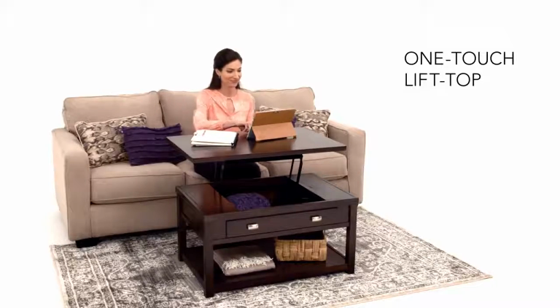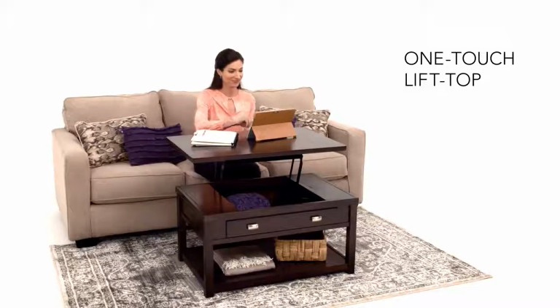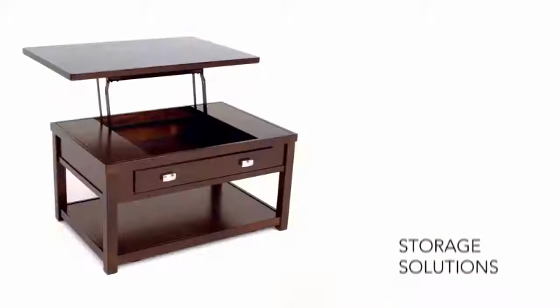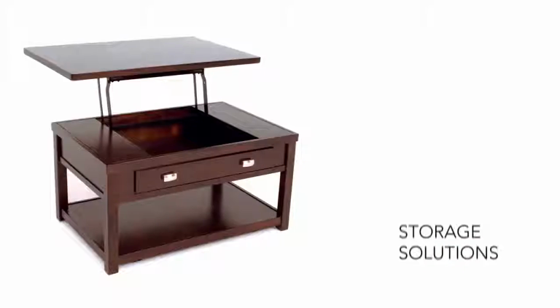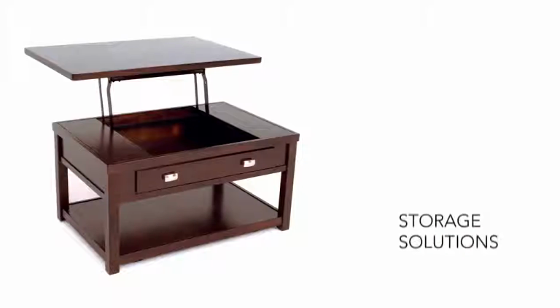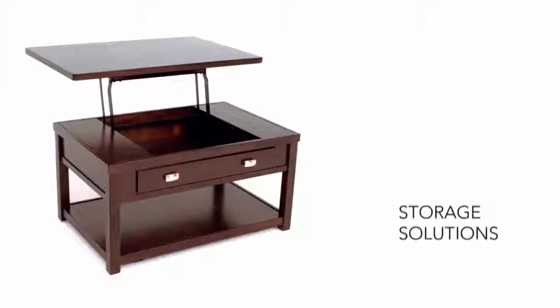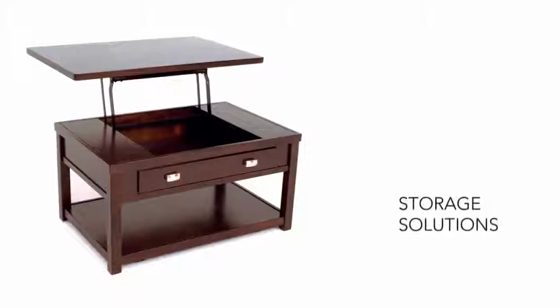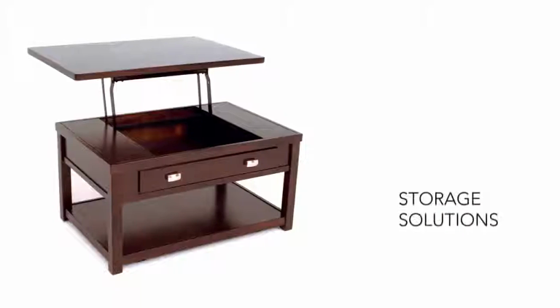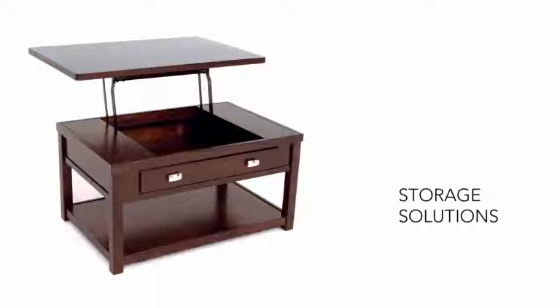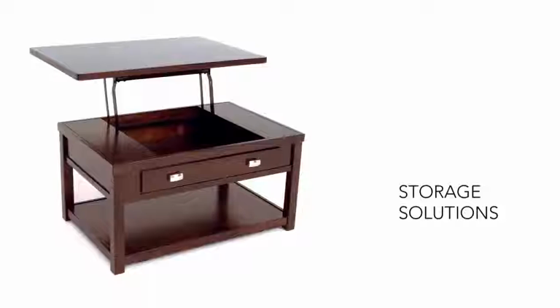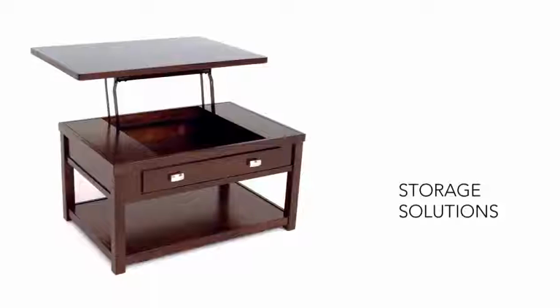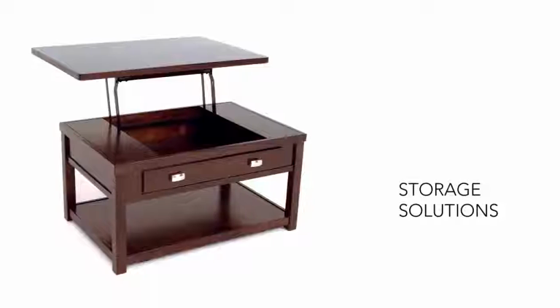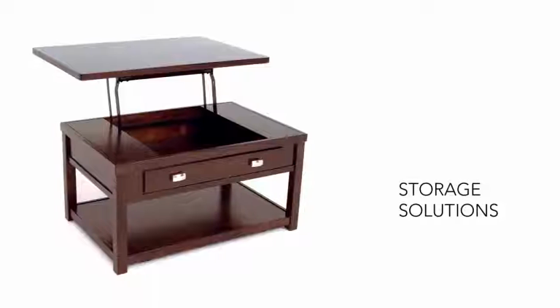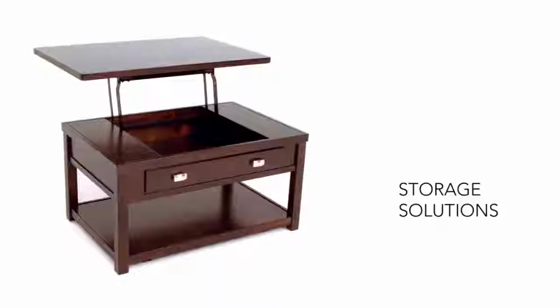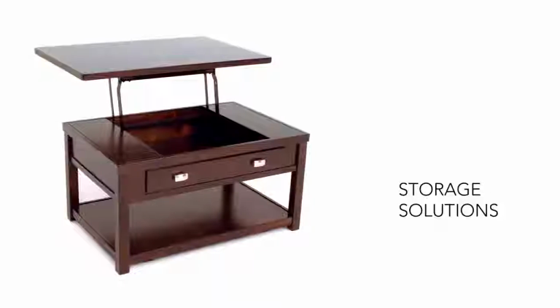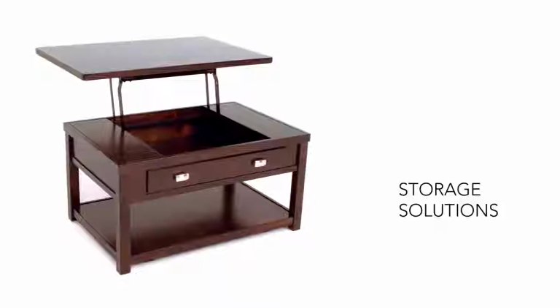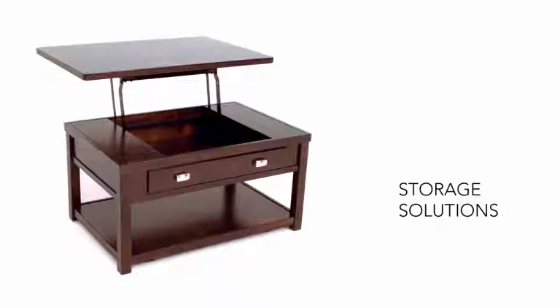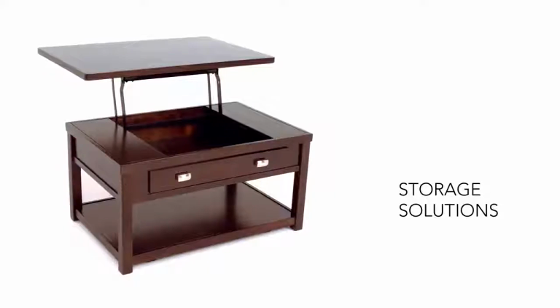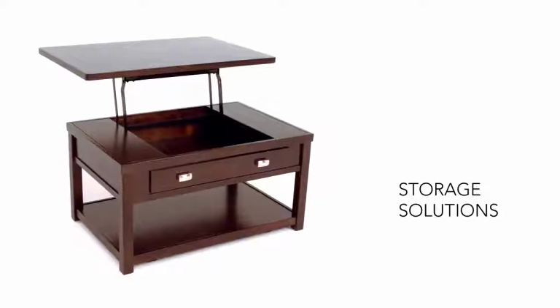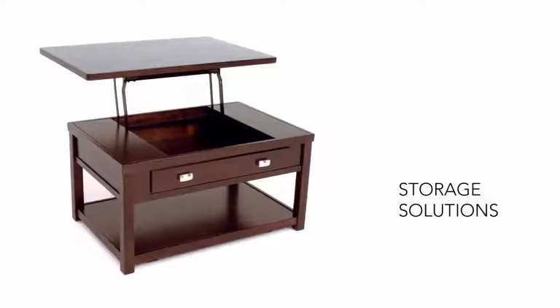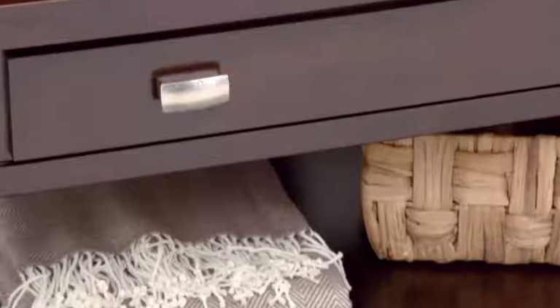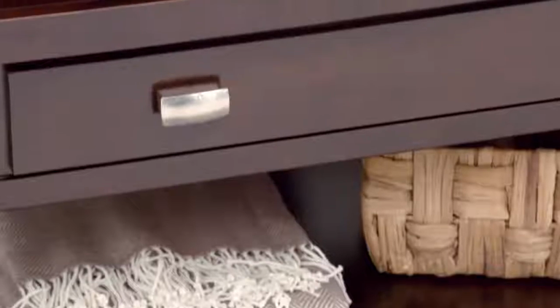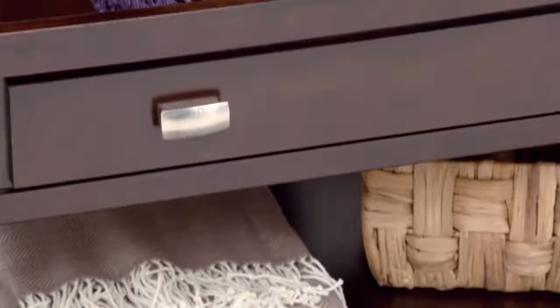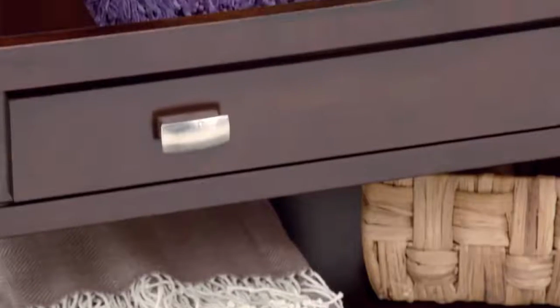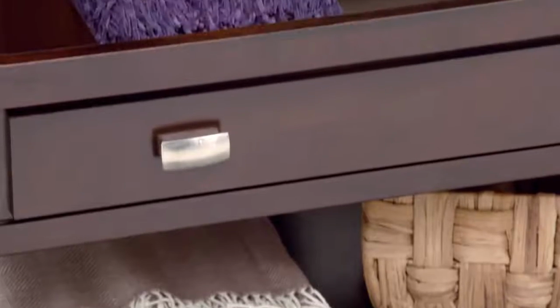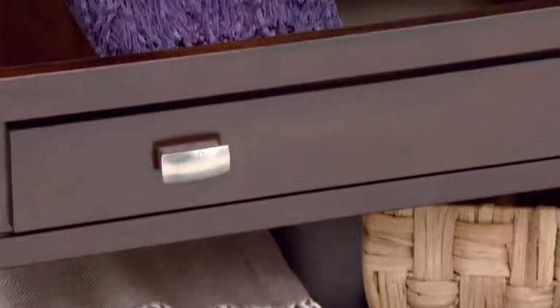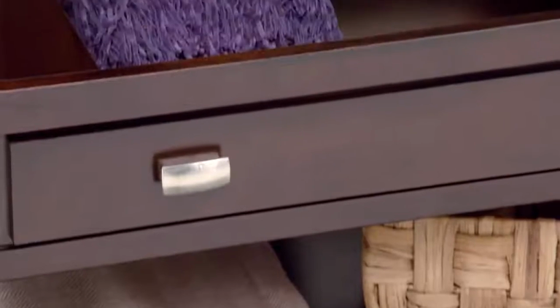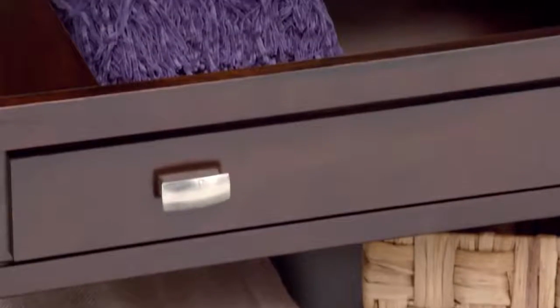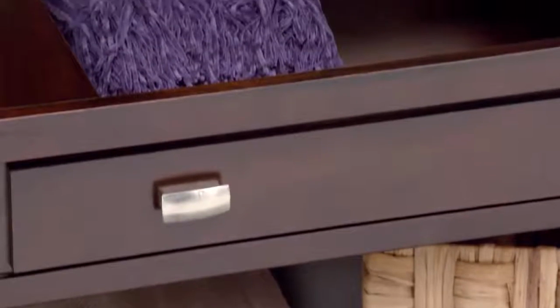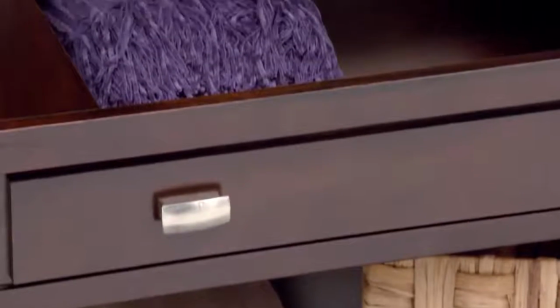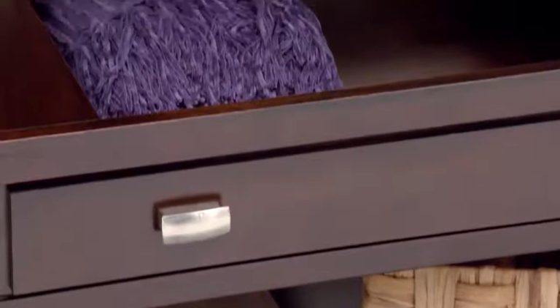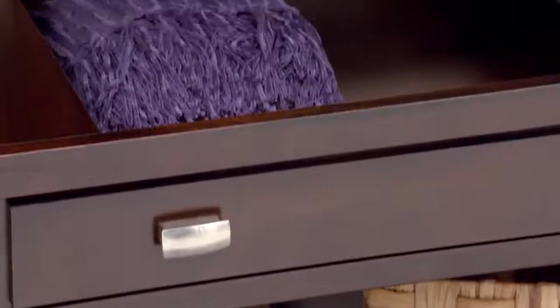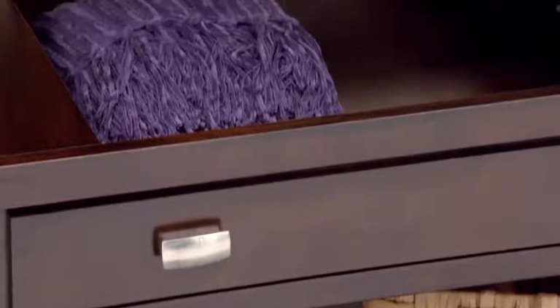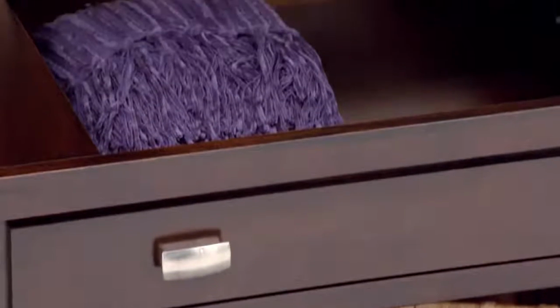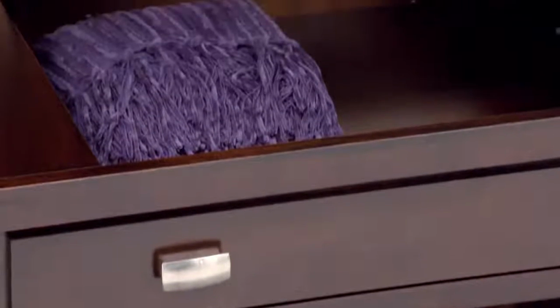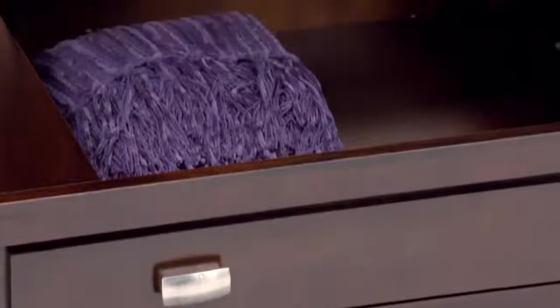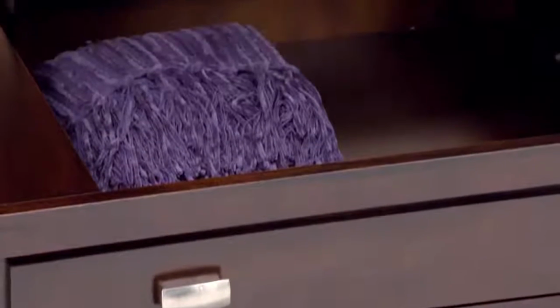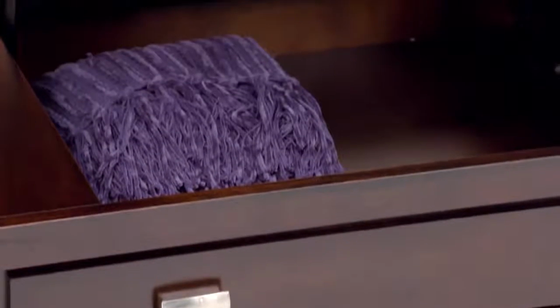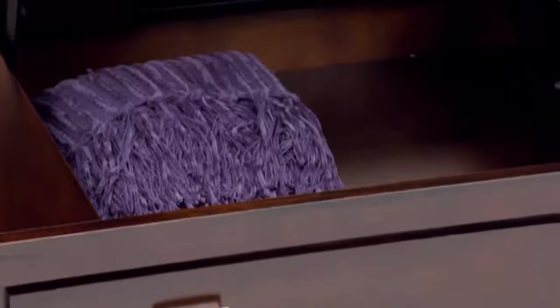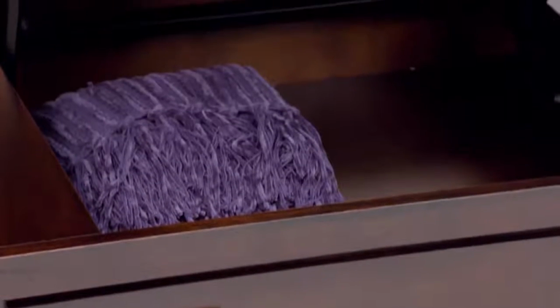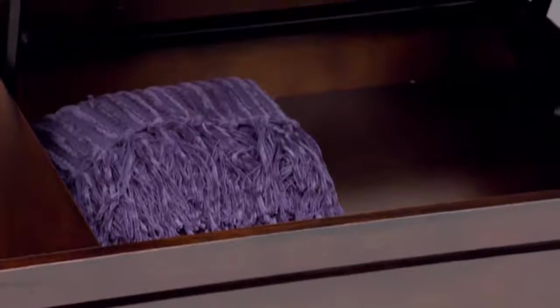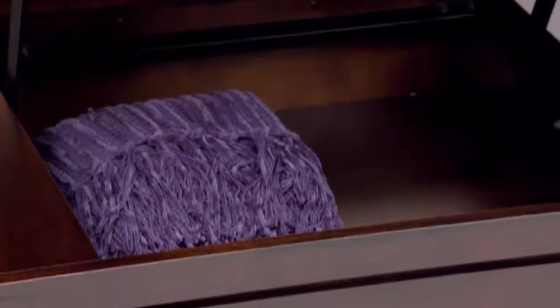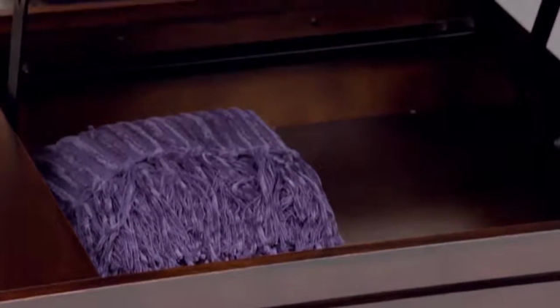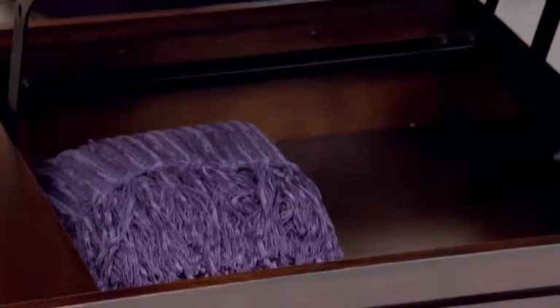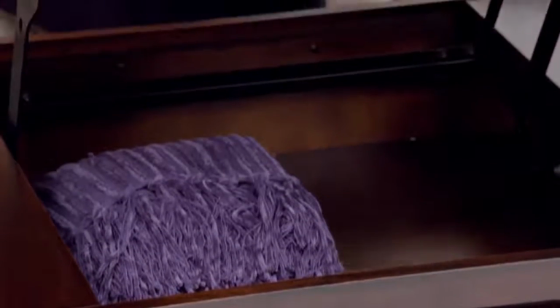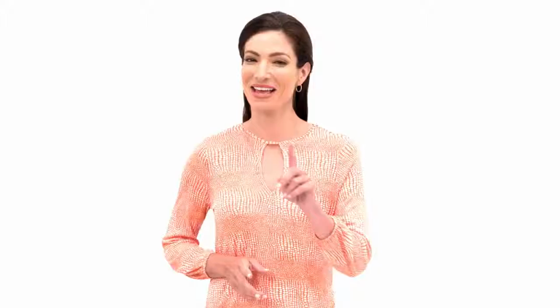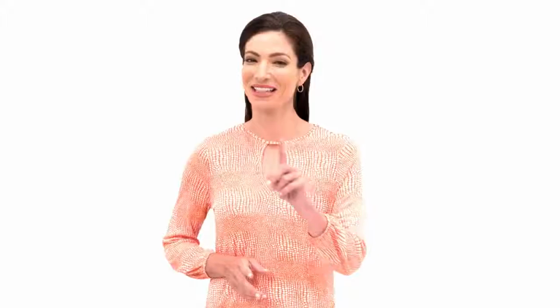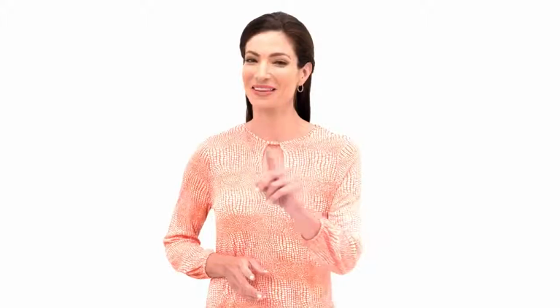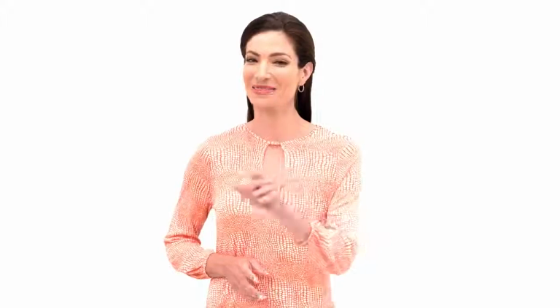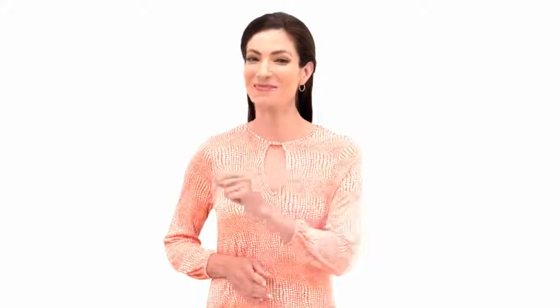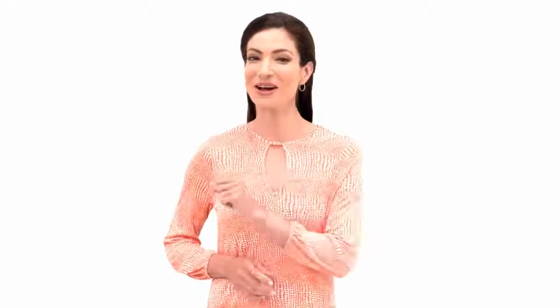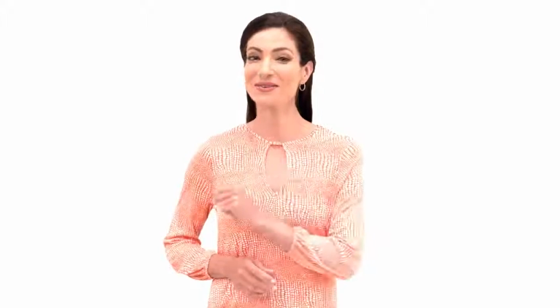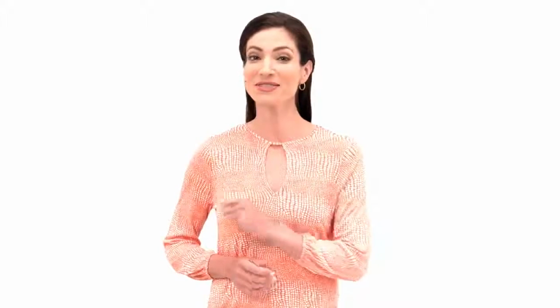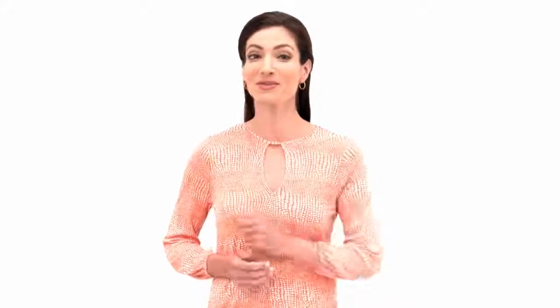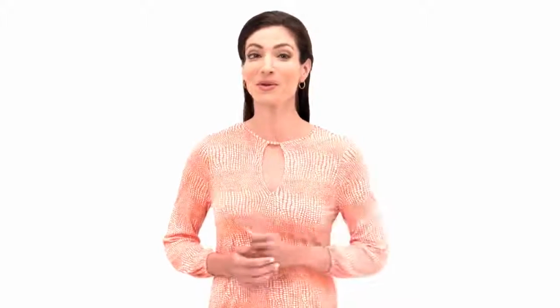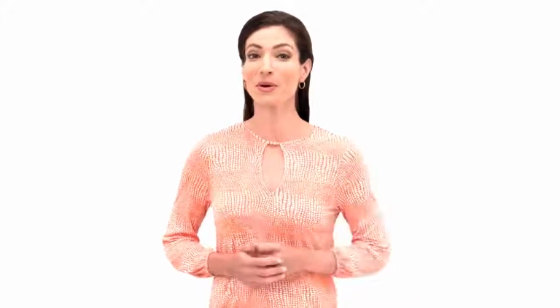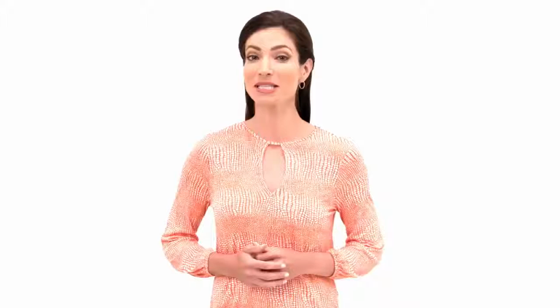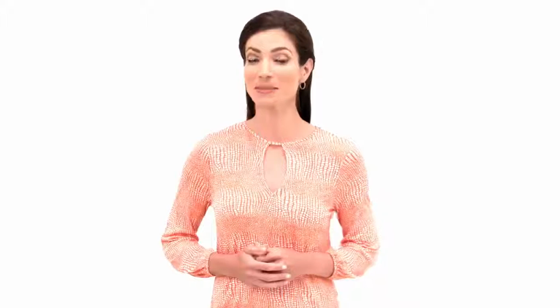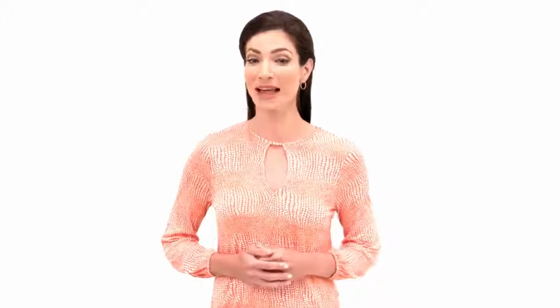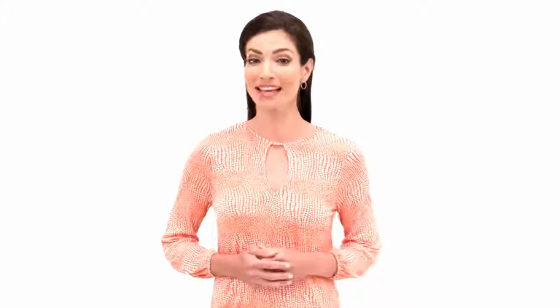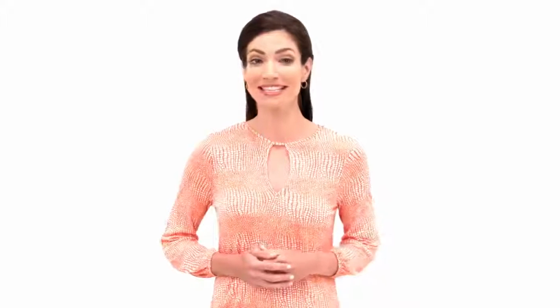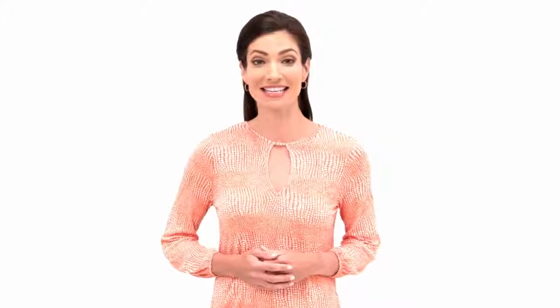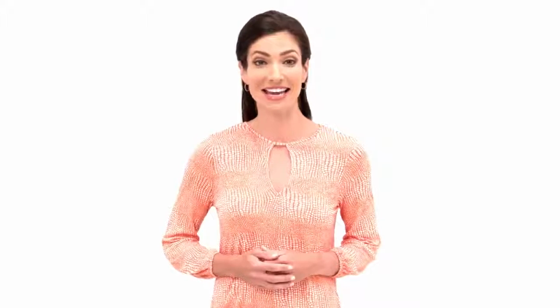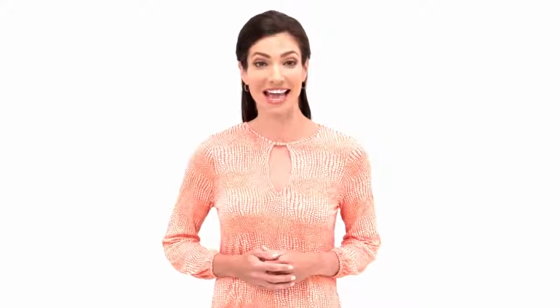The front may have a faux drawer, but the hidden storage is oh so real. Make the most of your space today!